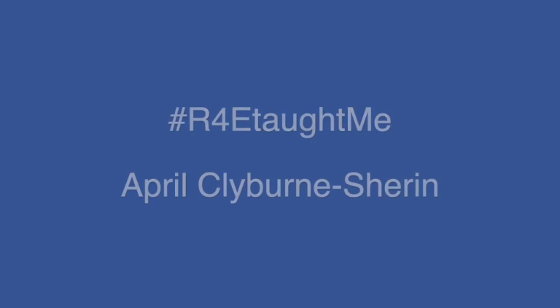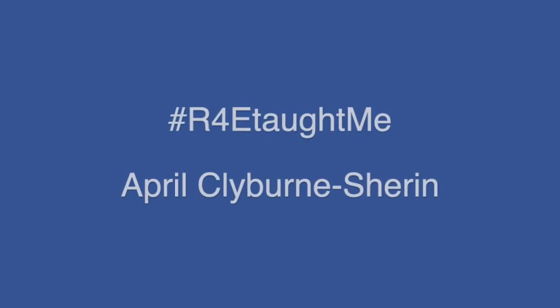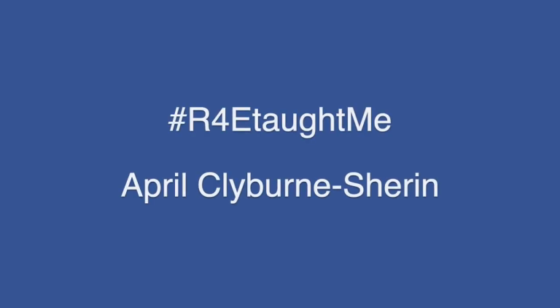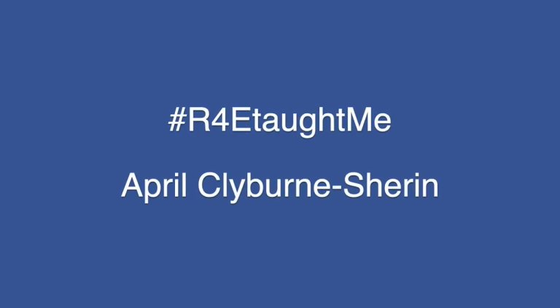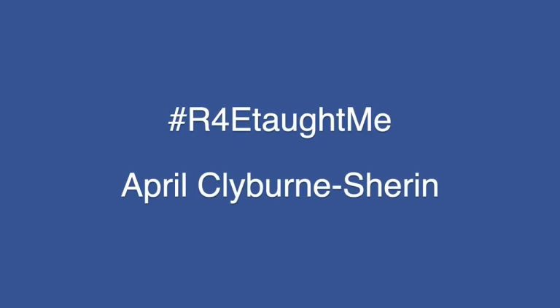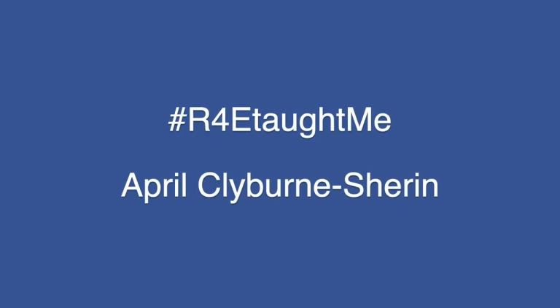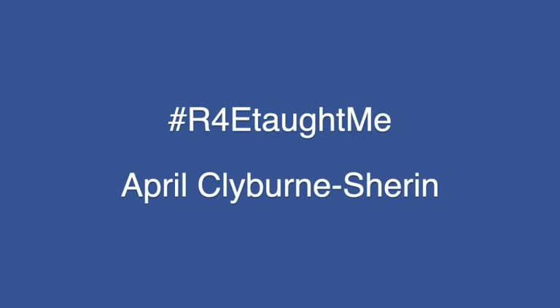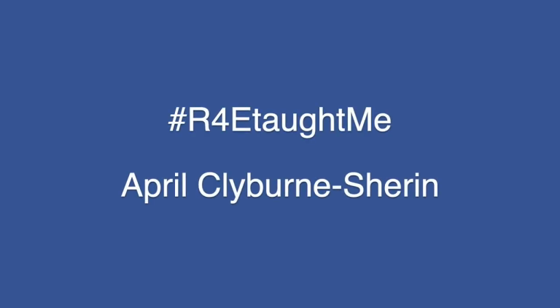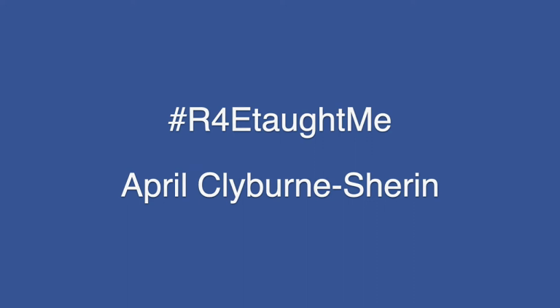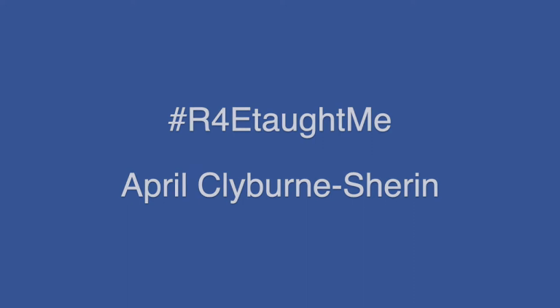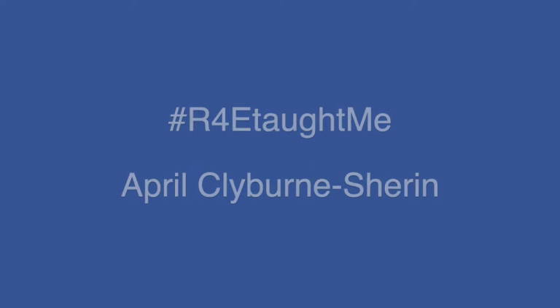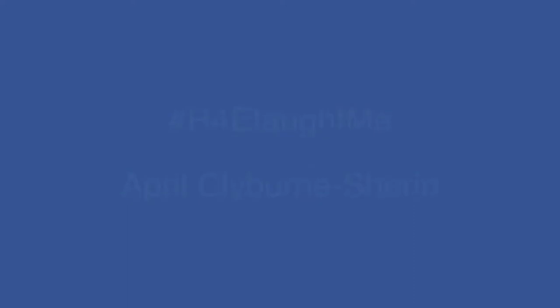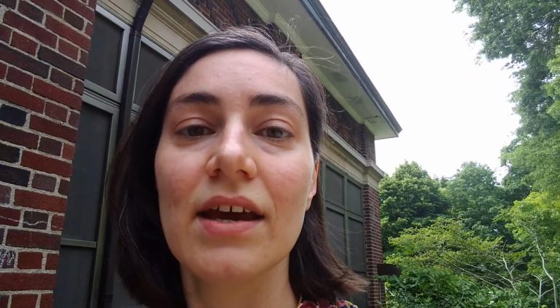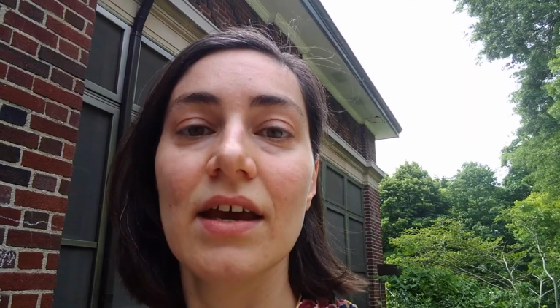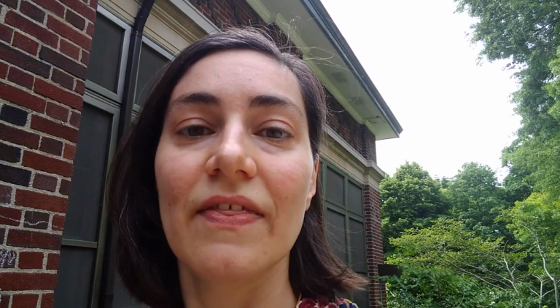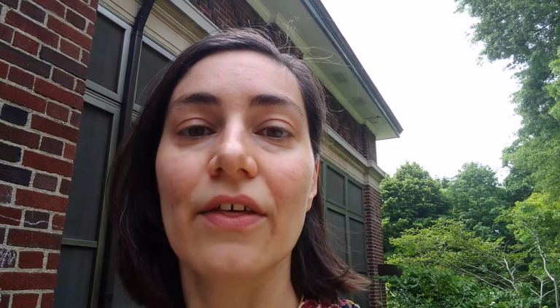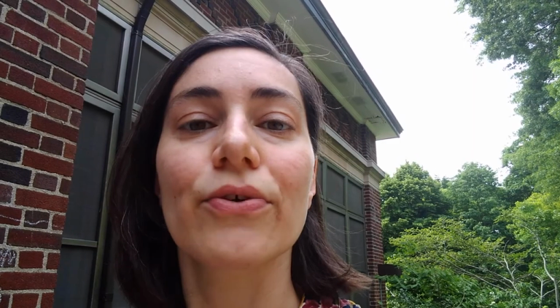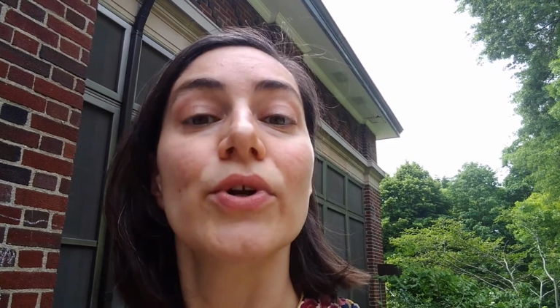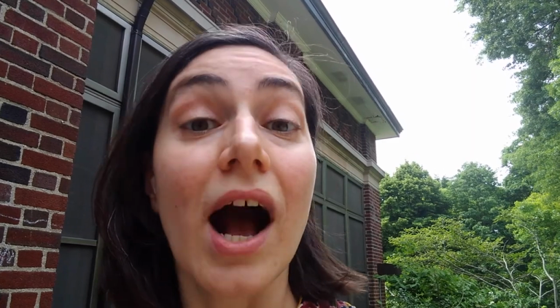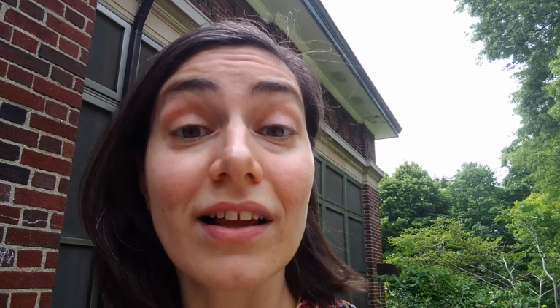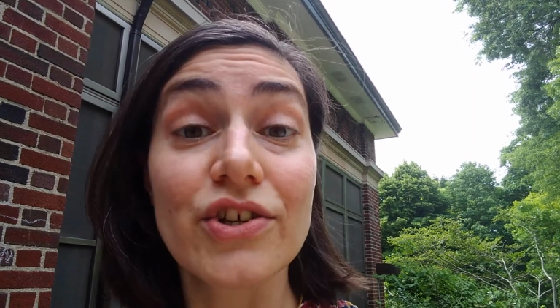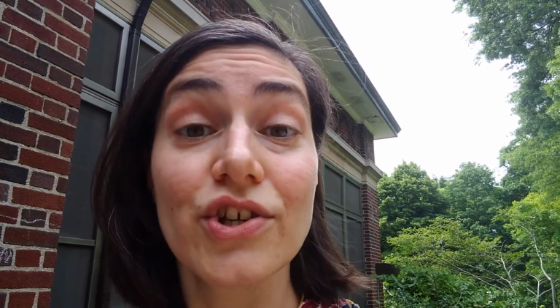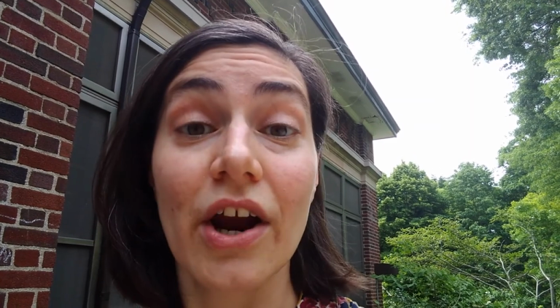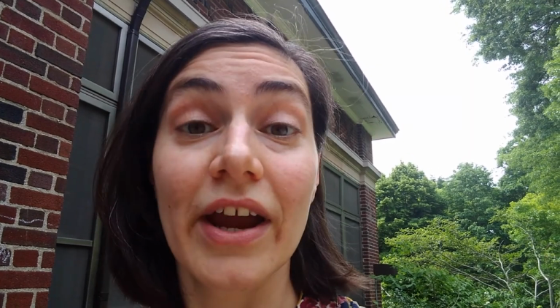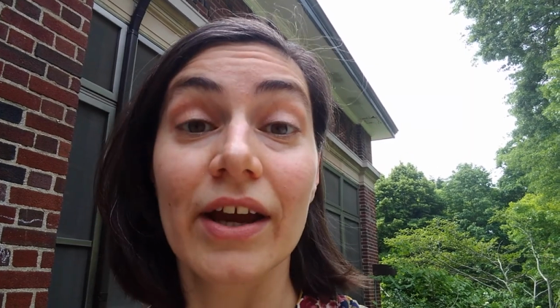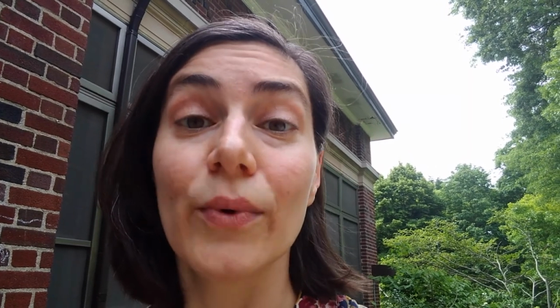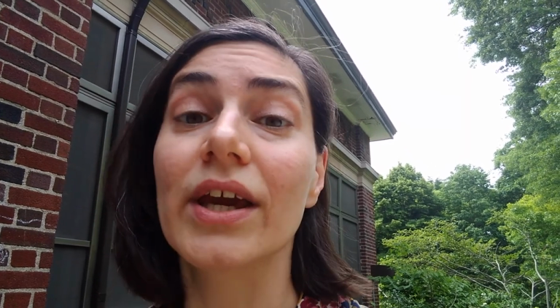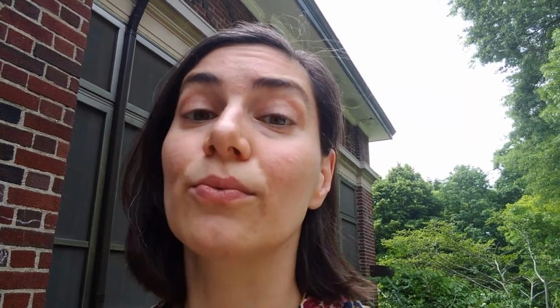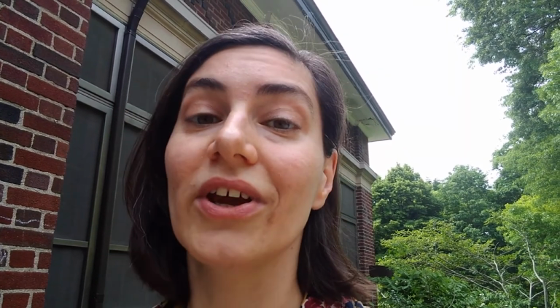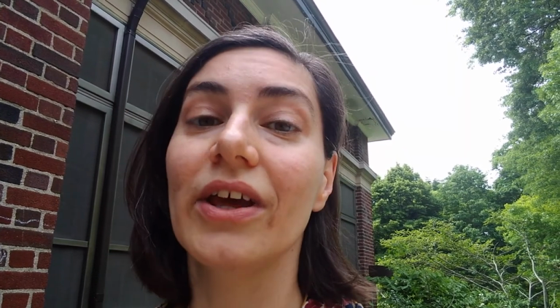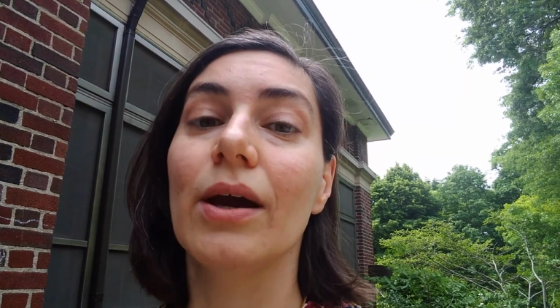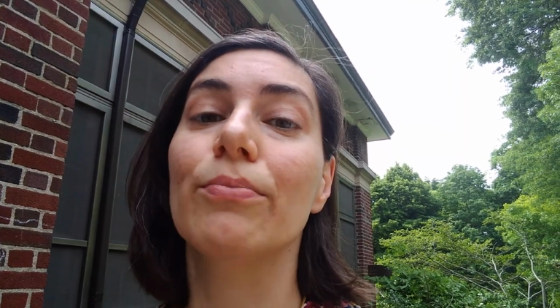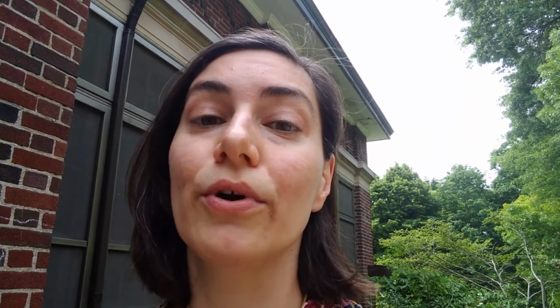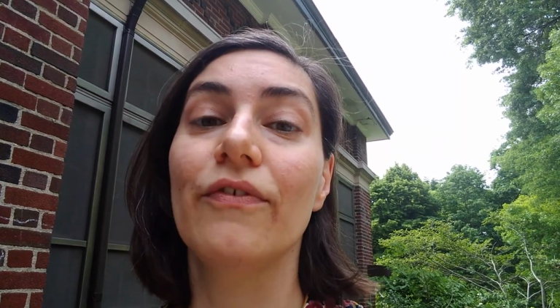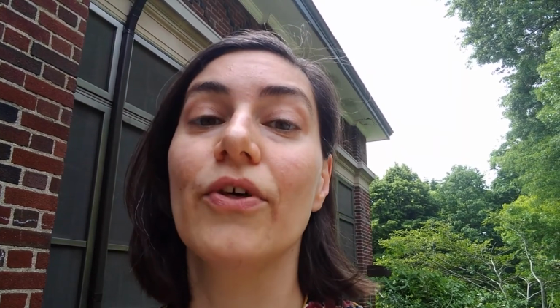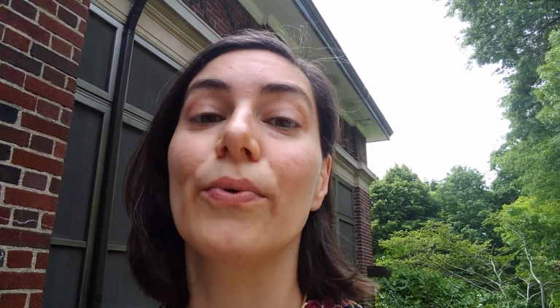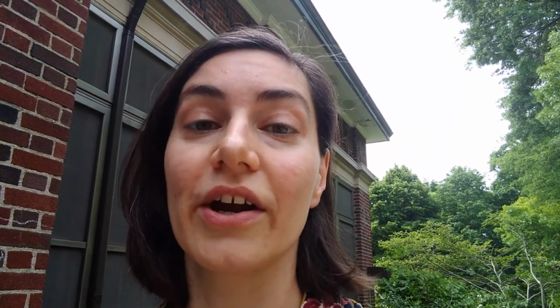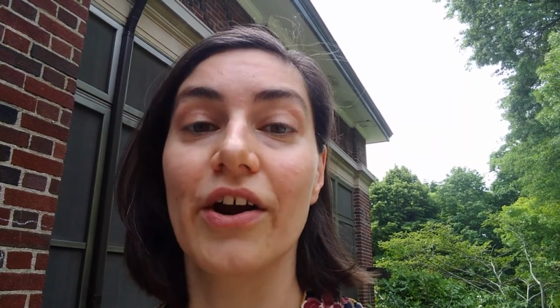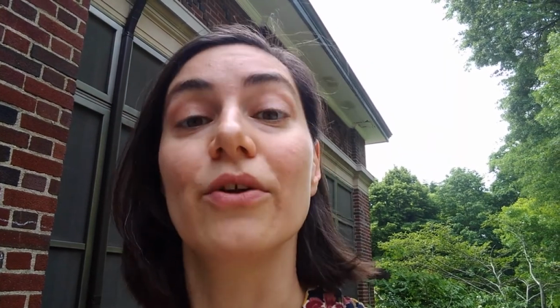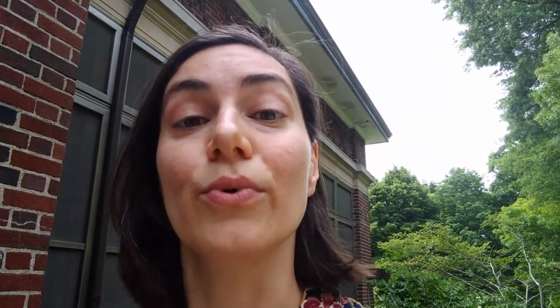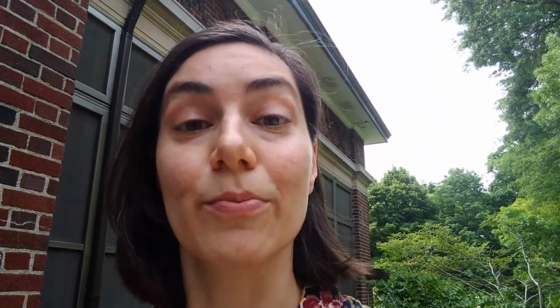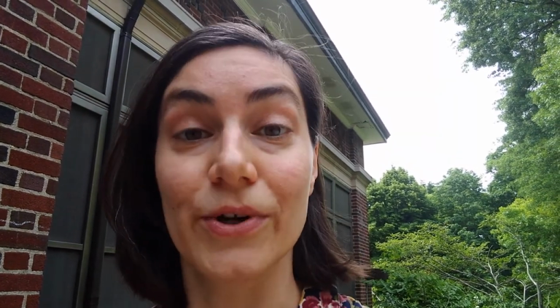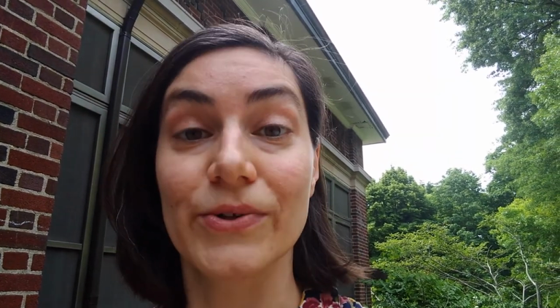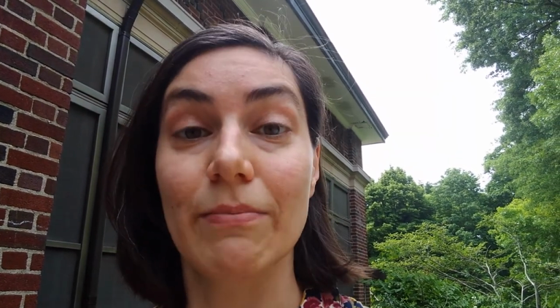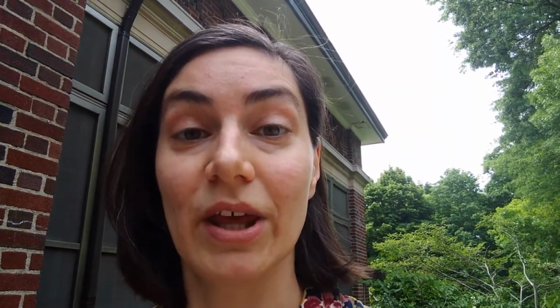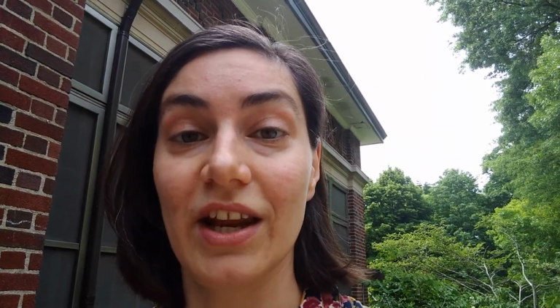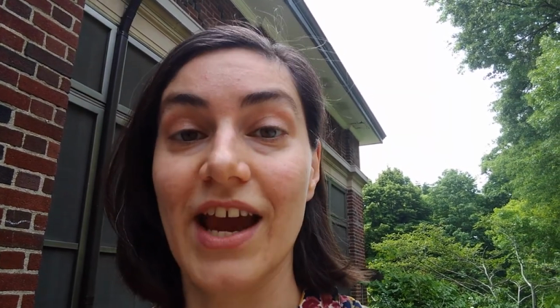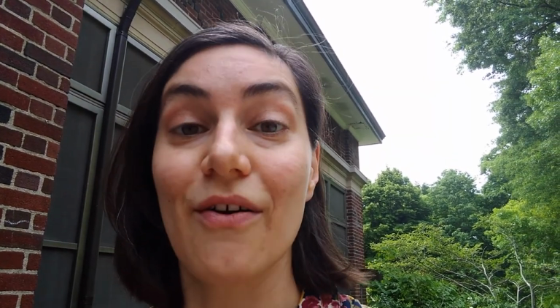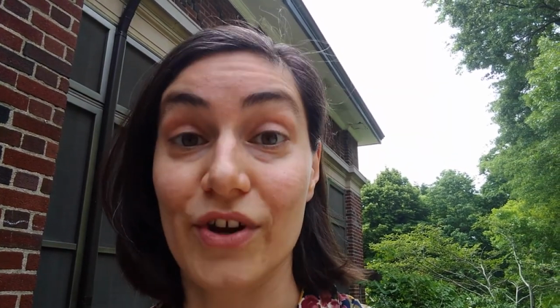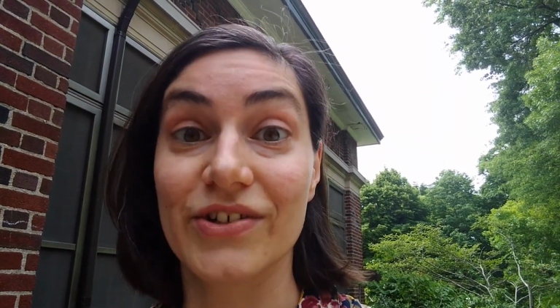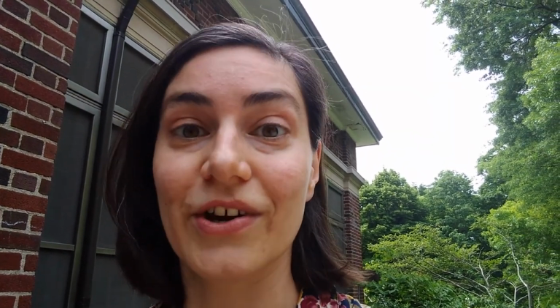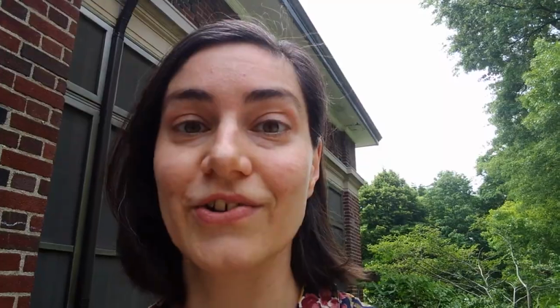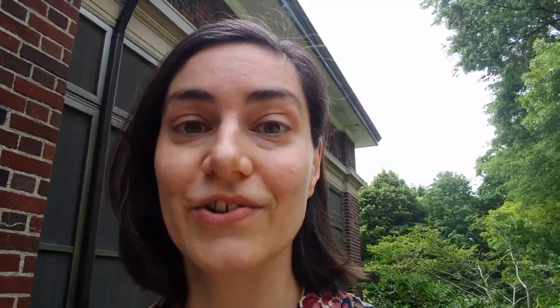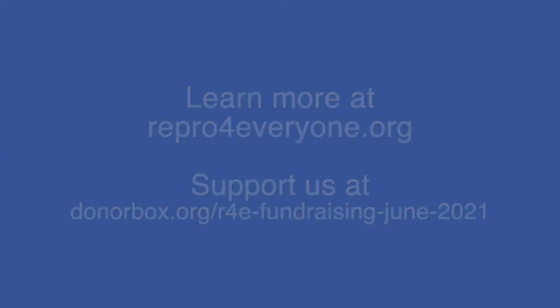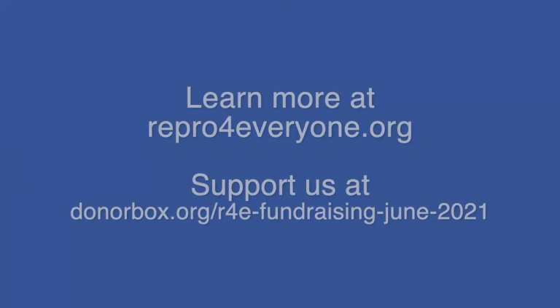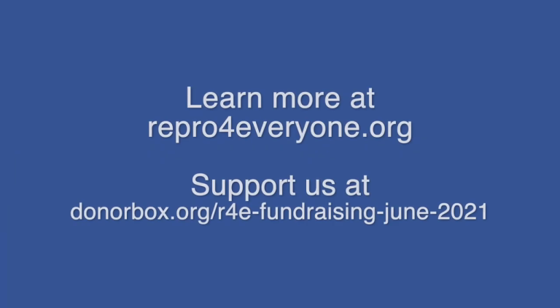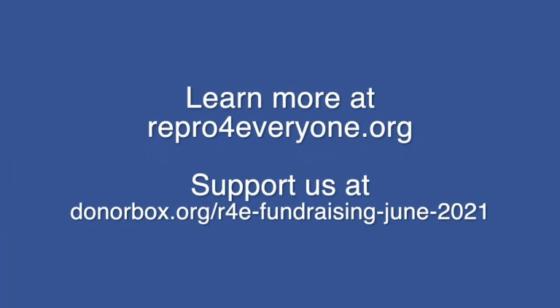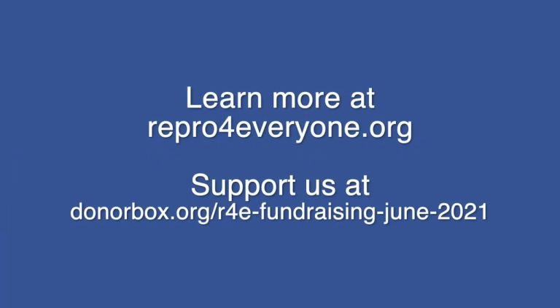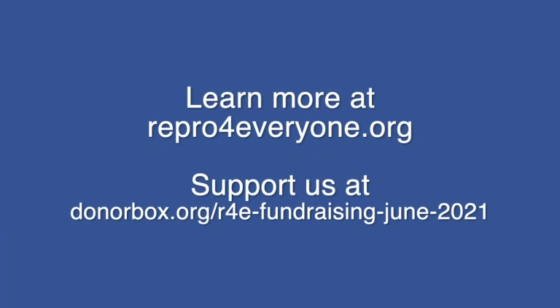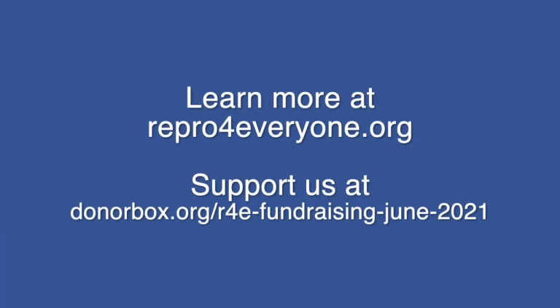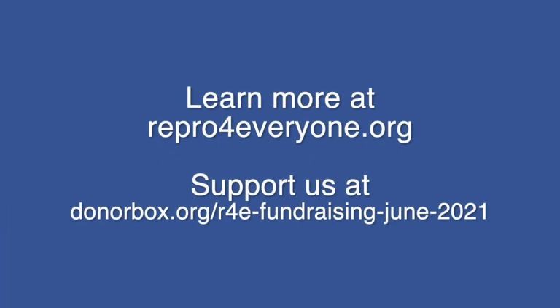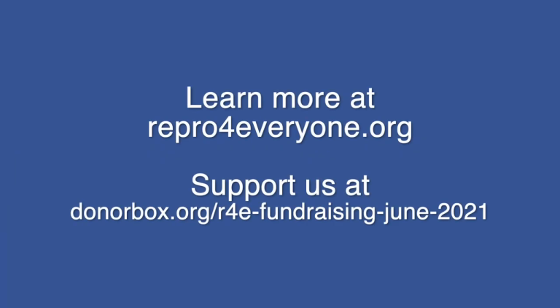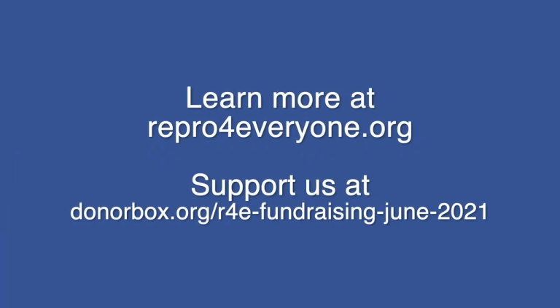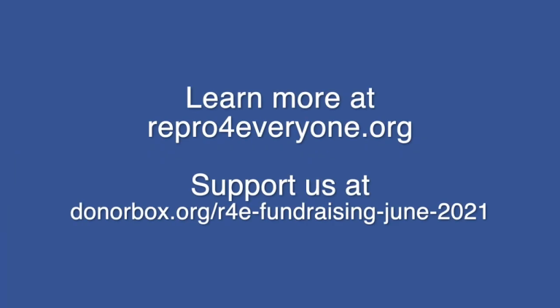R4E taught me that through knowledge sharing we can really improve the rigor and reproducibility of research. So help us spread the word!